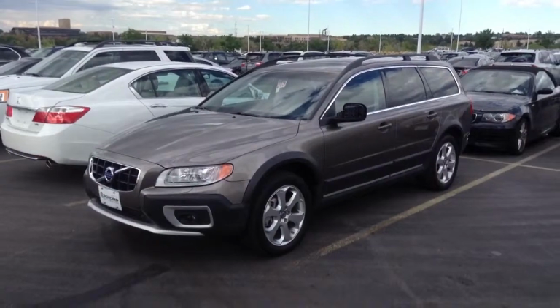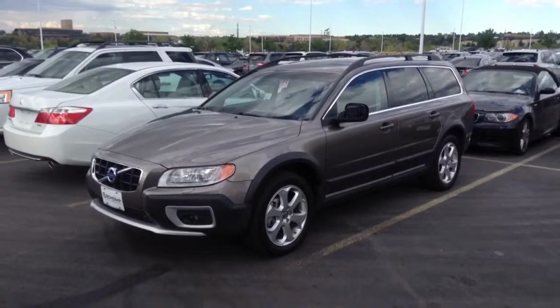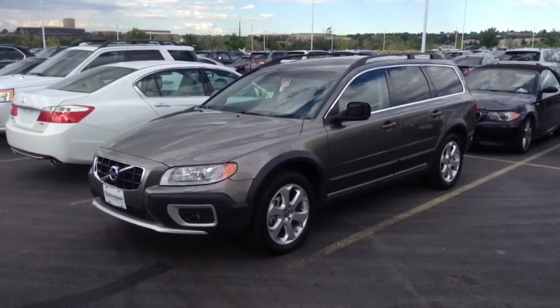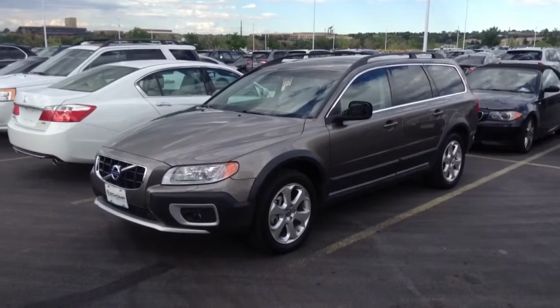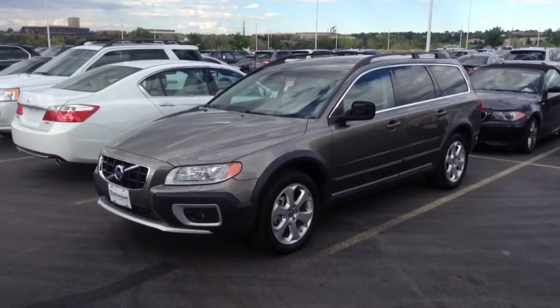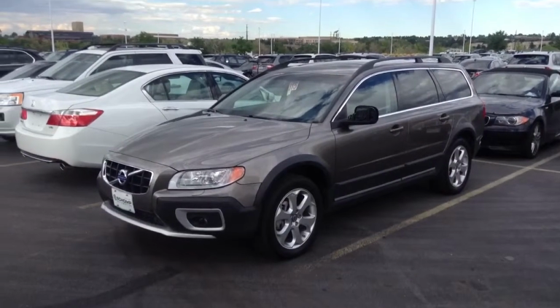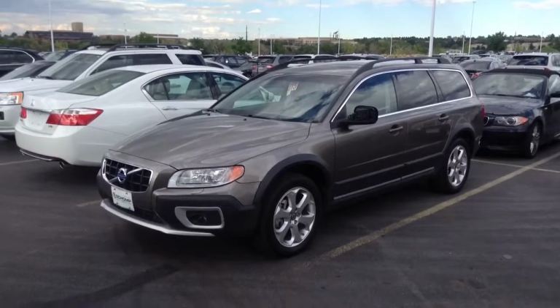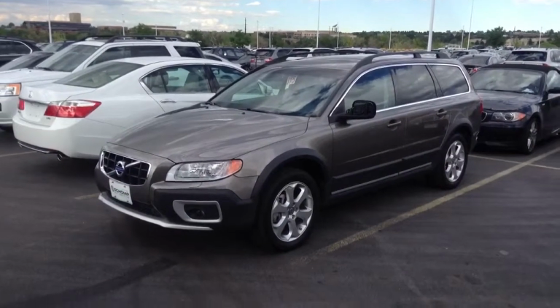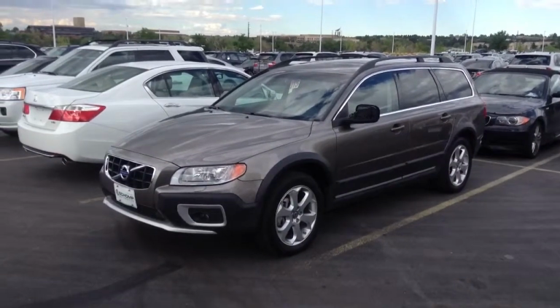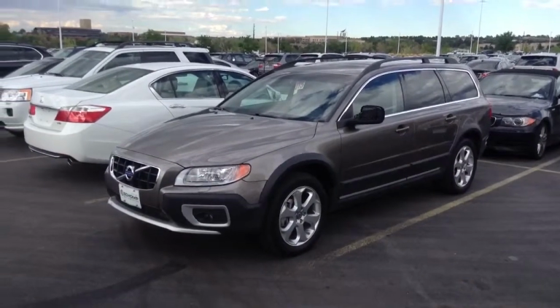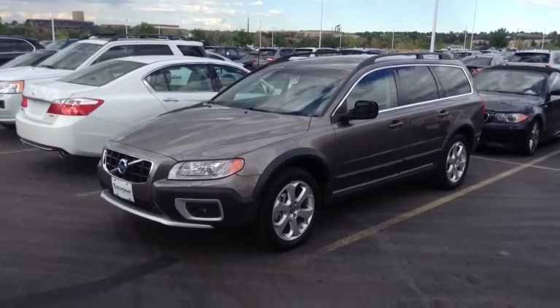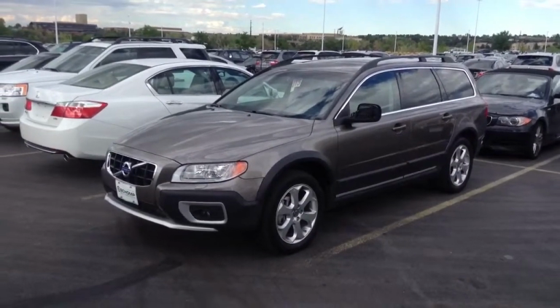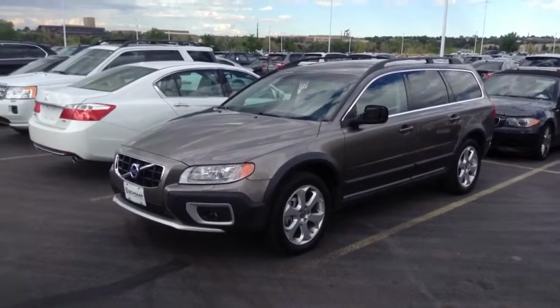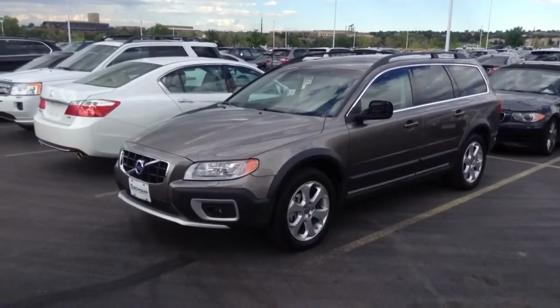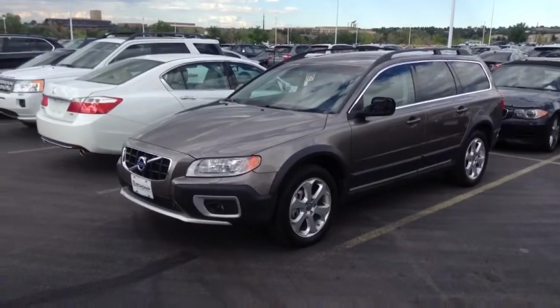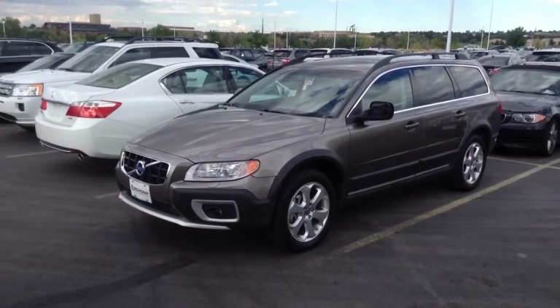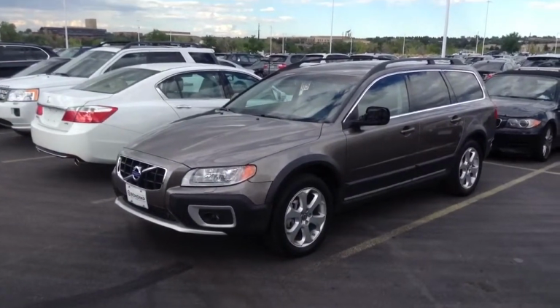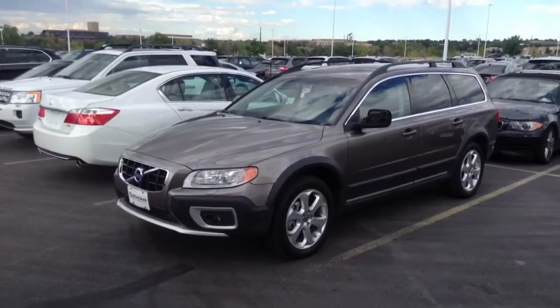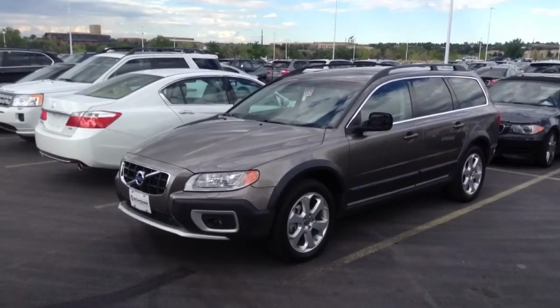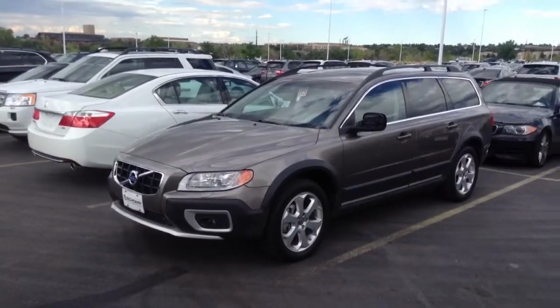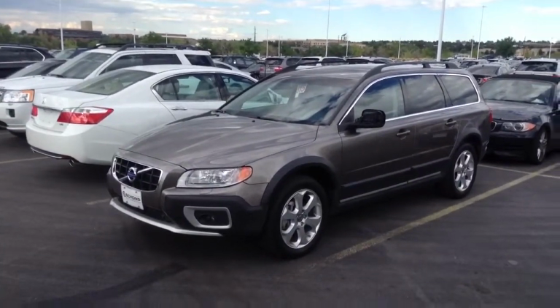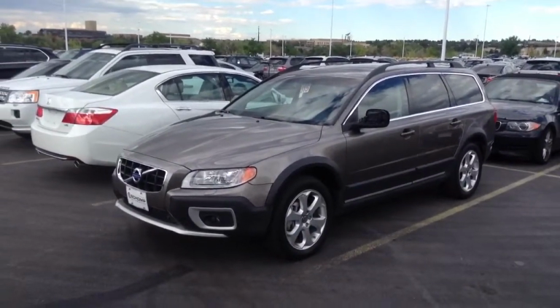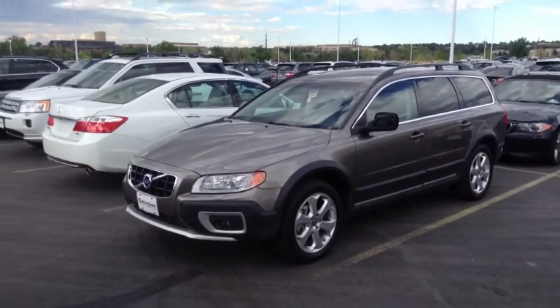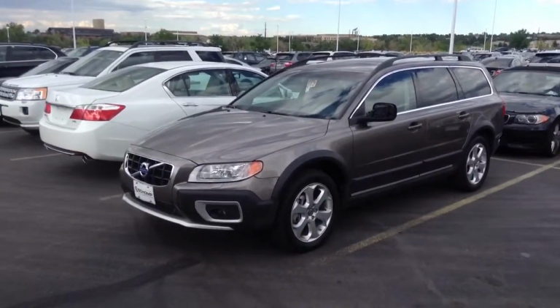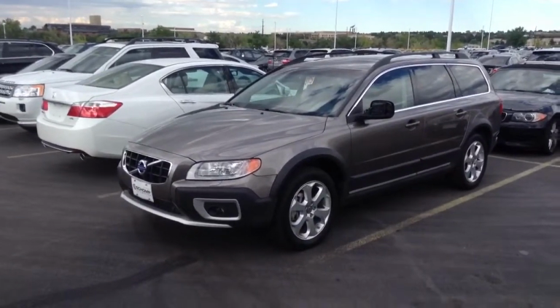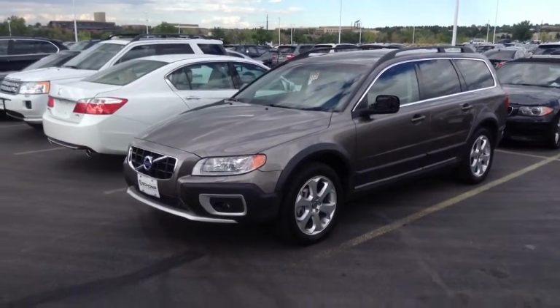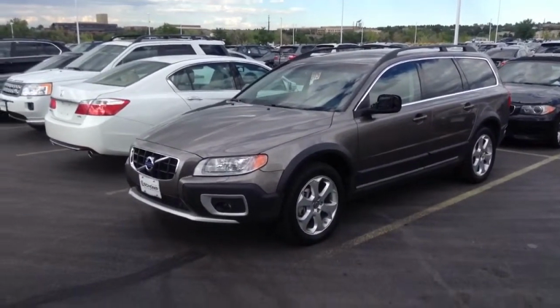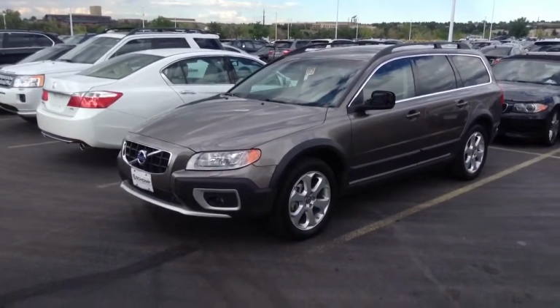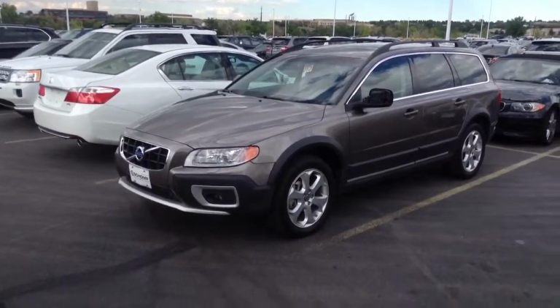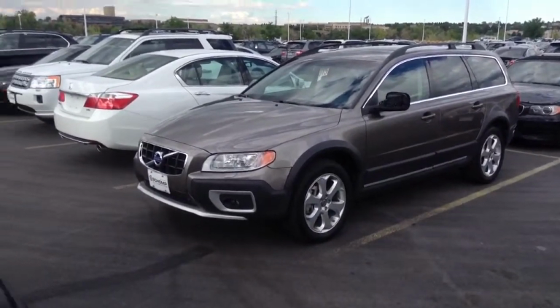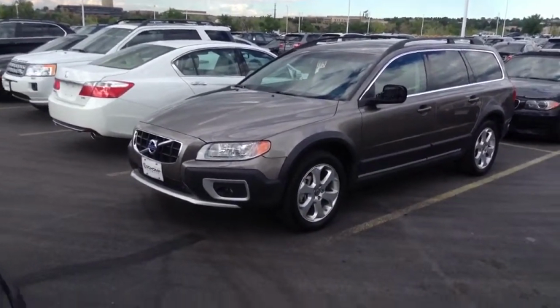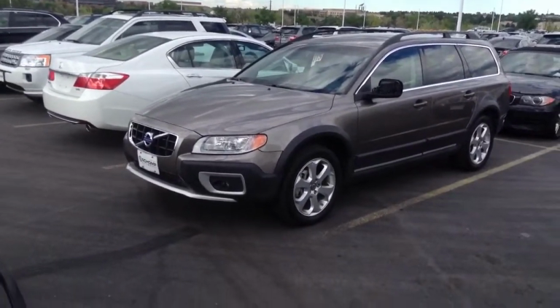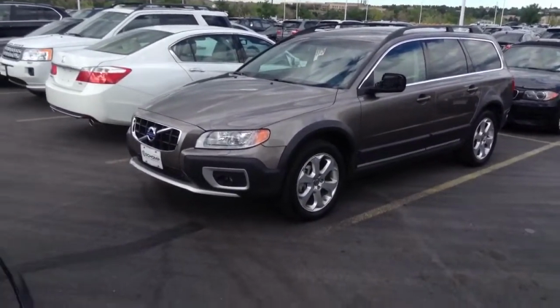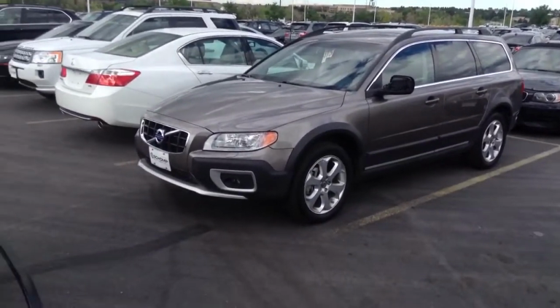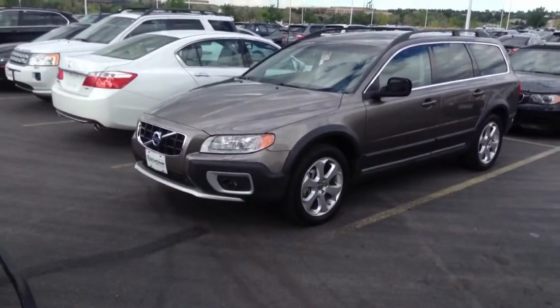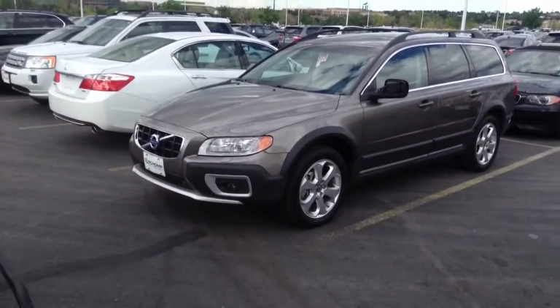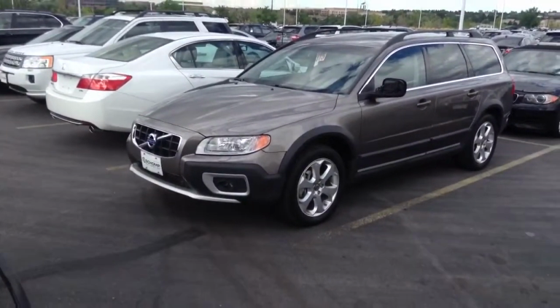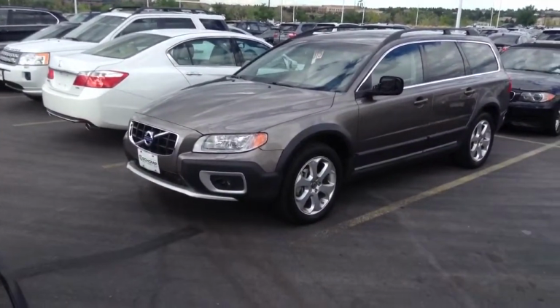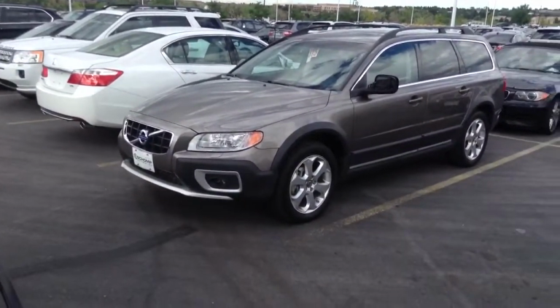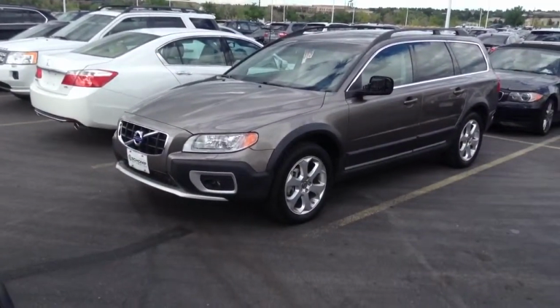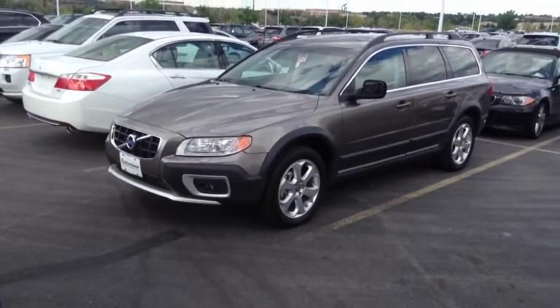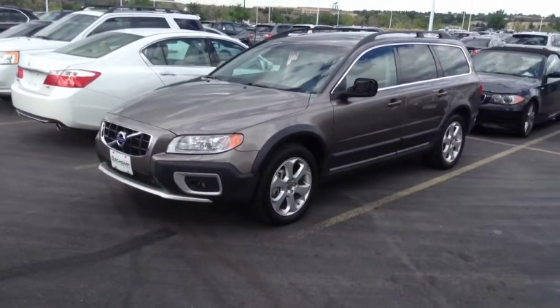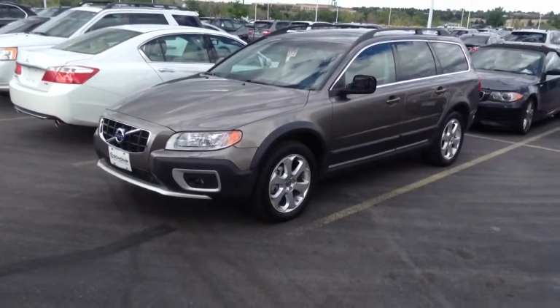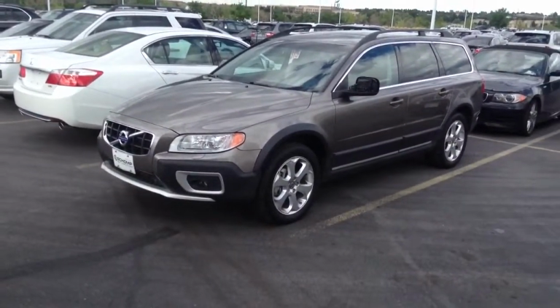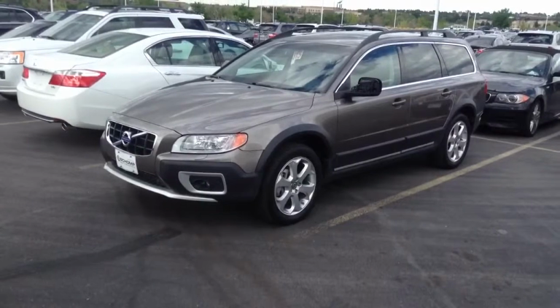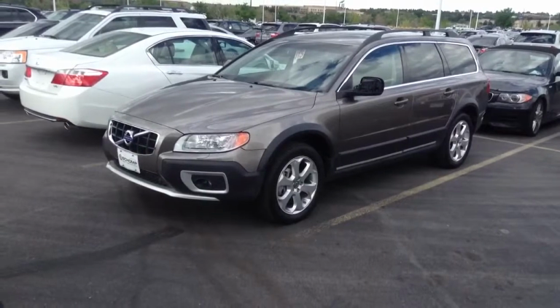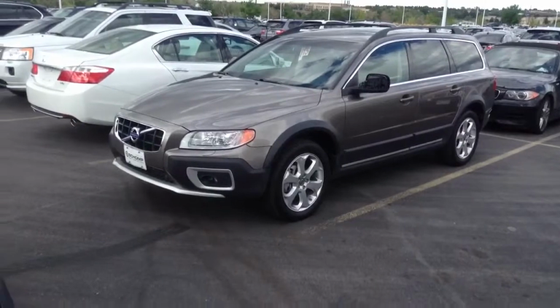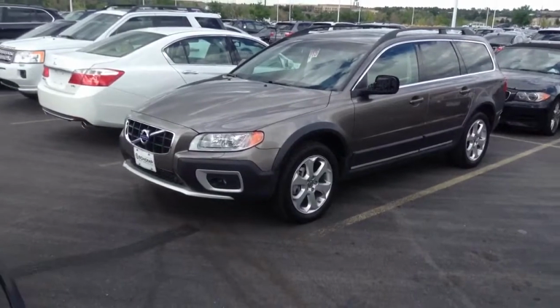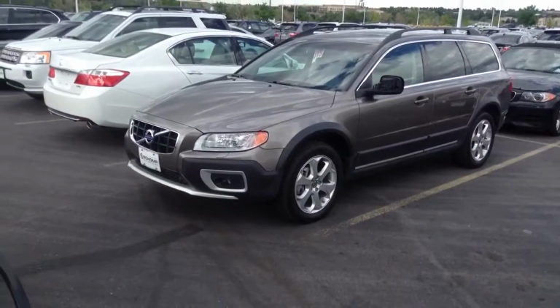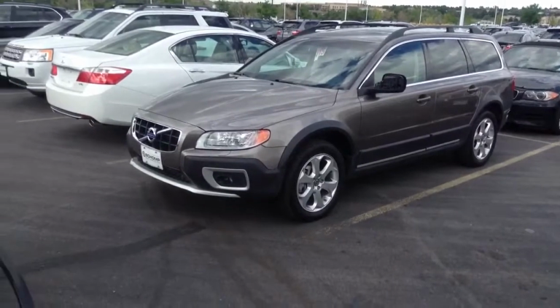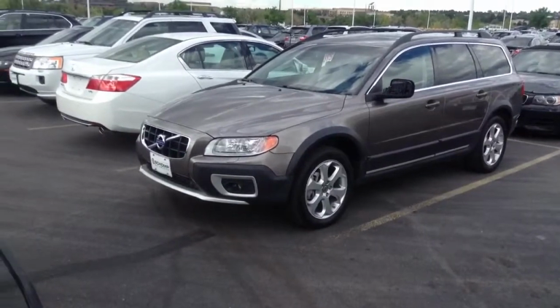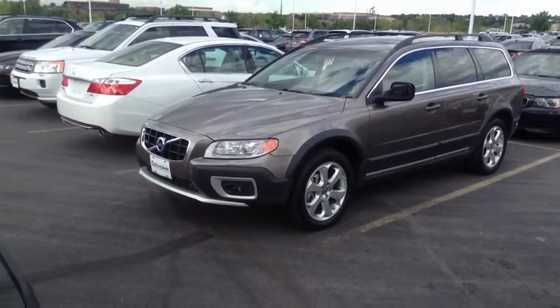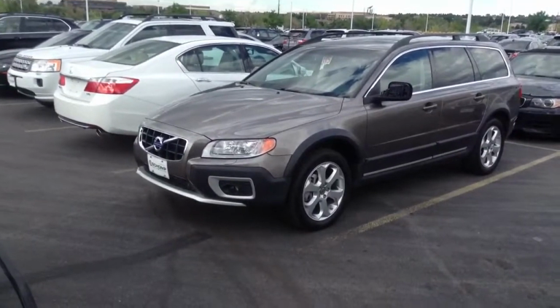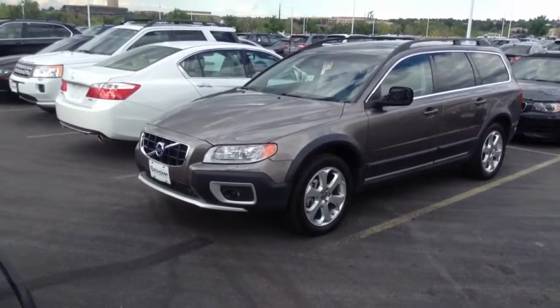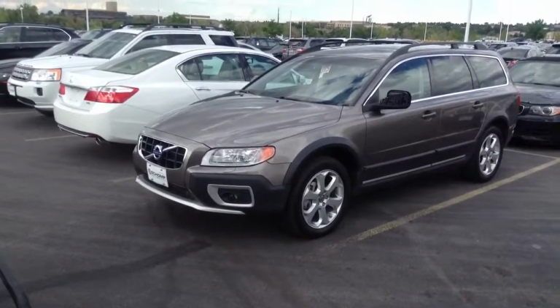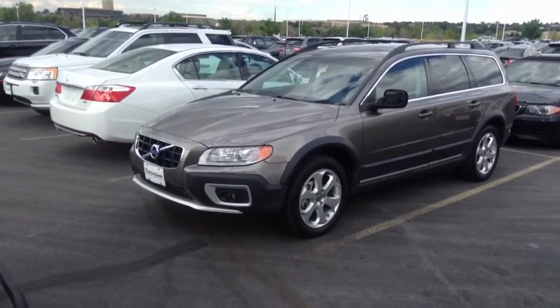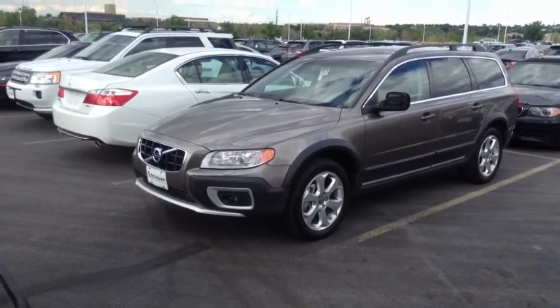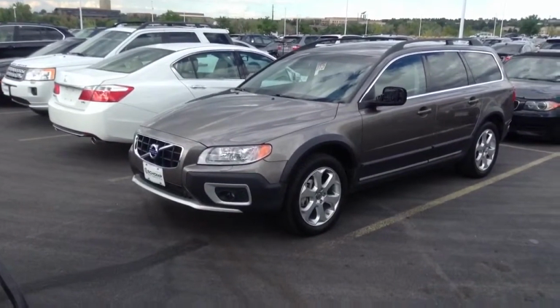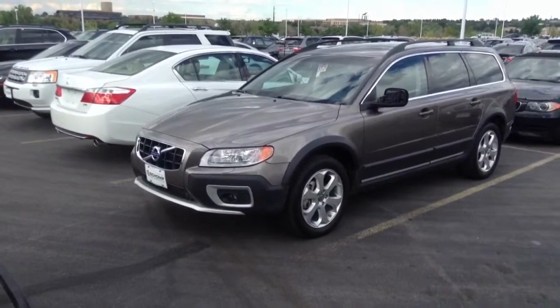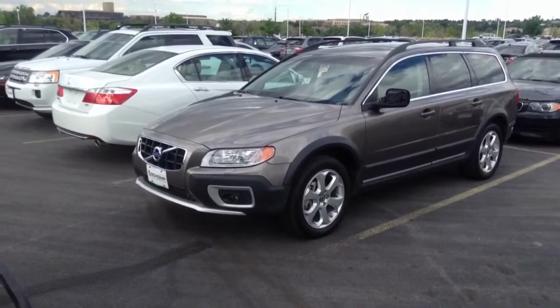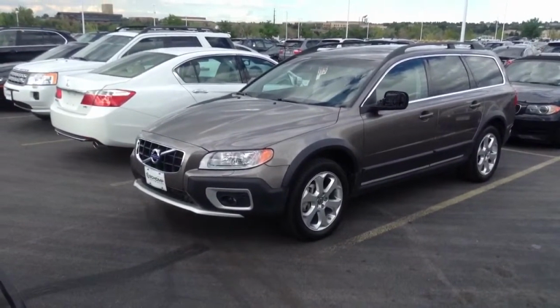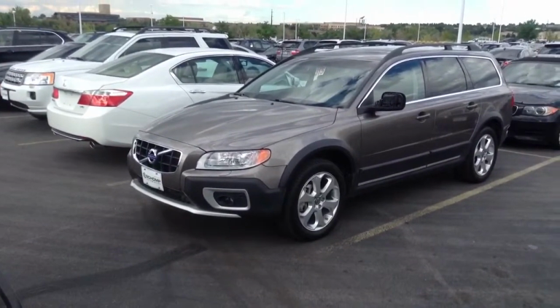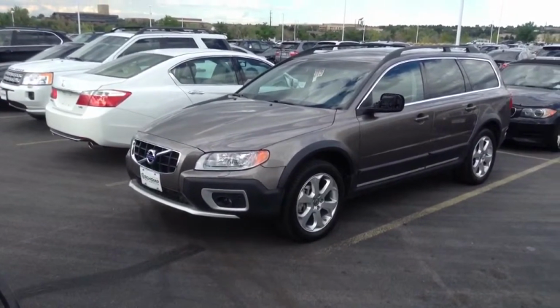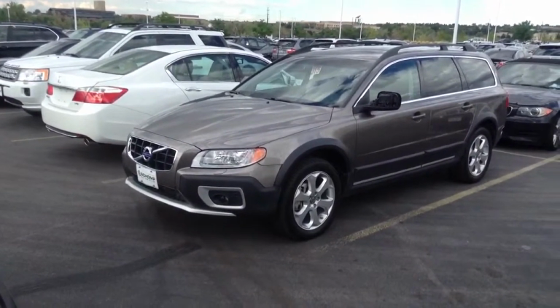Hi, it's Pat Hartman at Chant BMW. Just thought I'd send you a quick video of this really nice Volvo wagon.